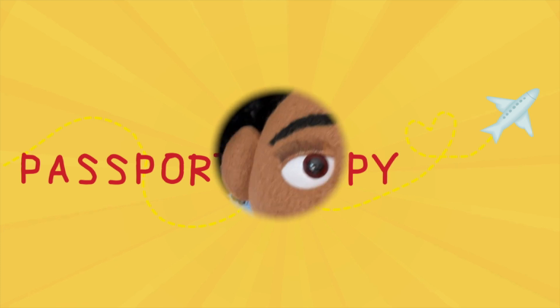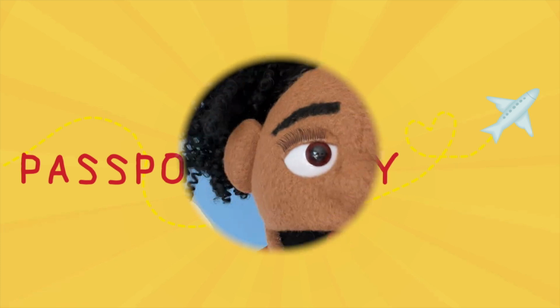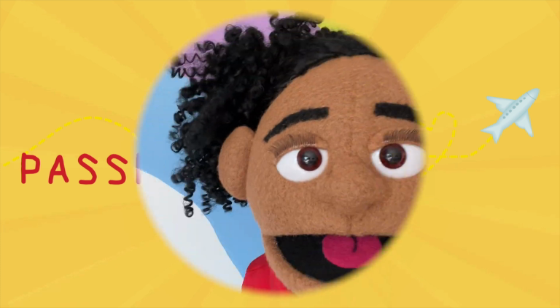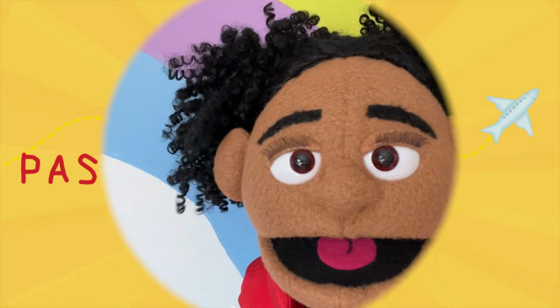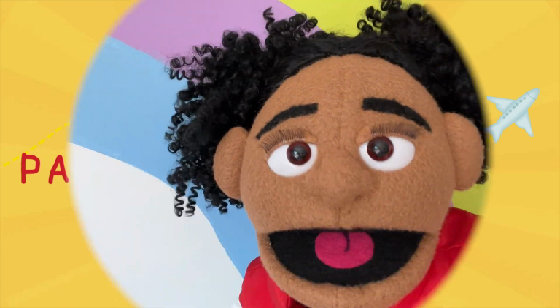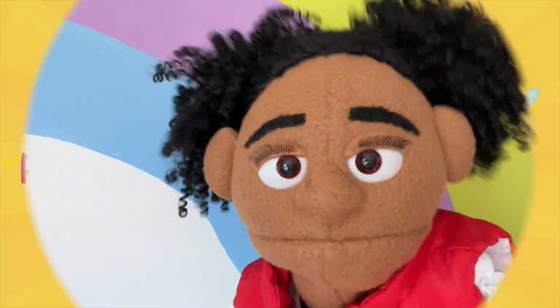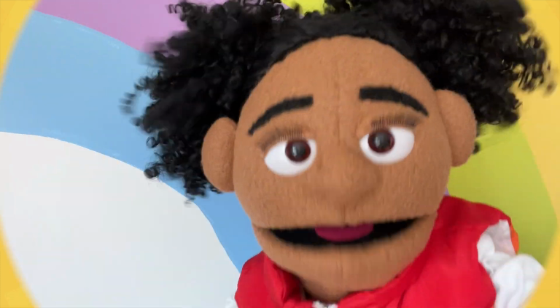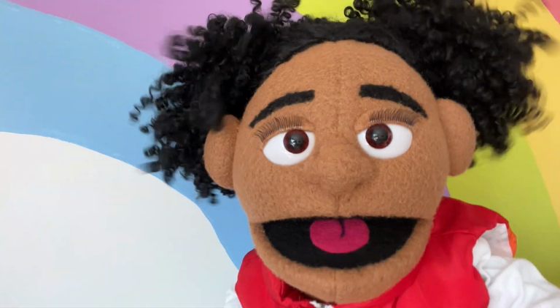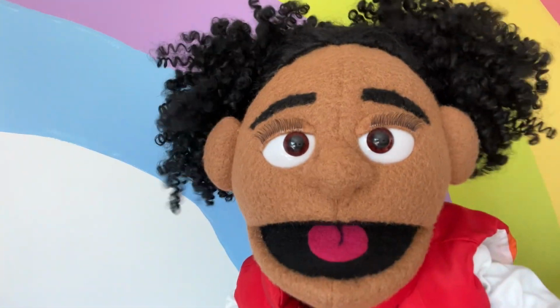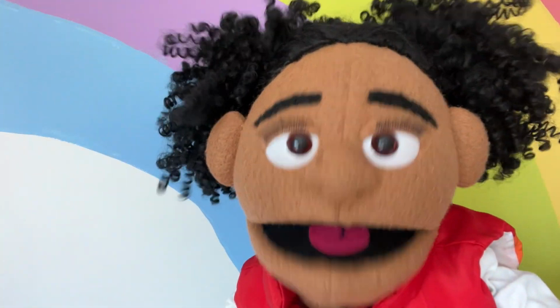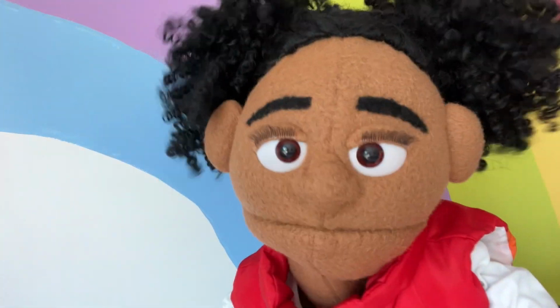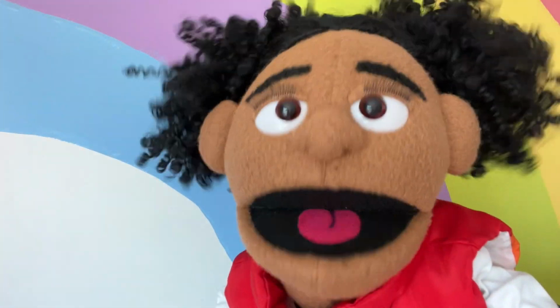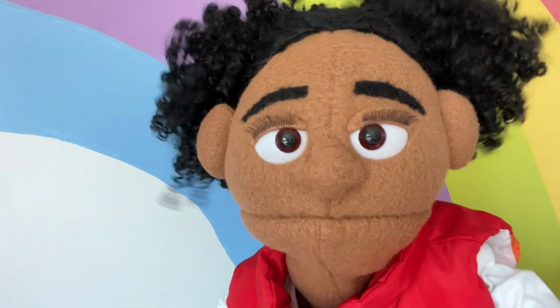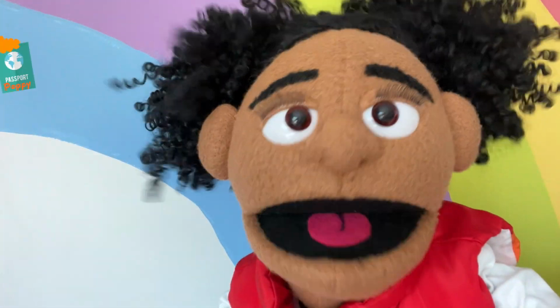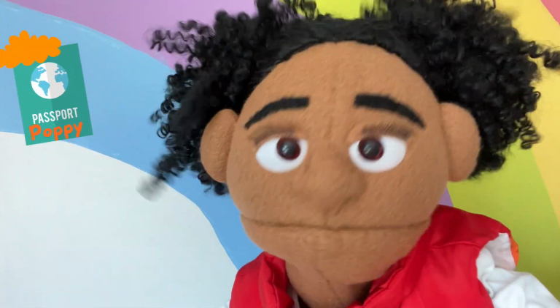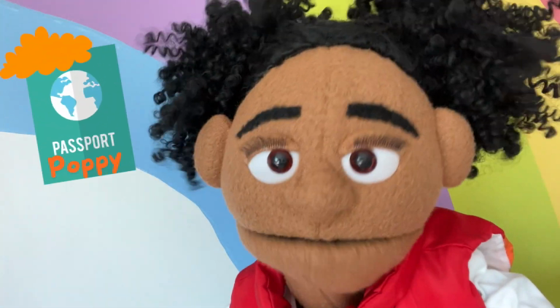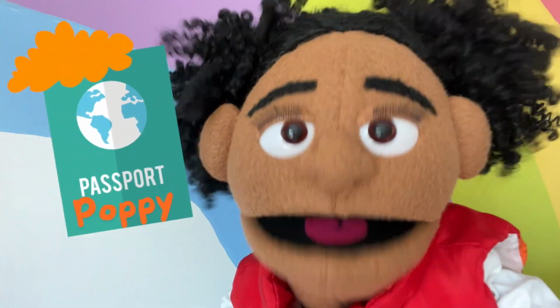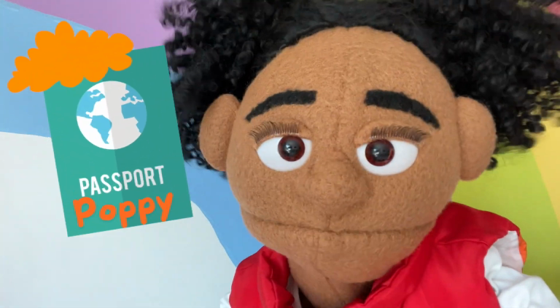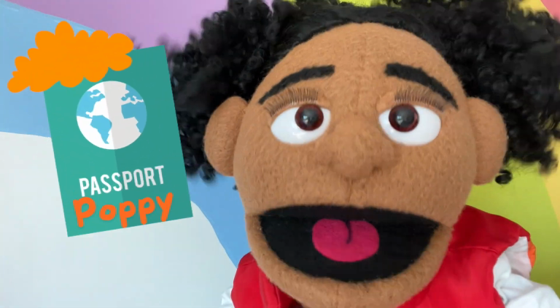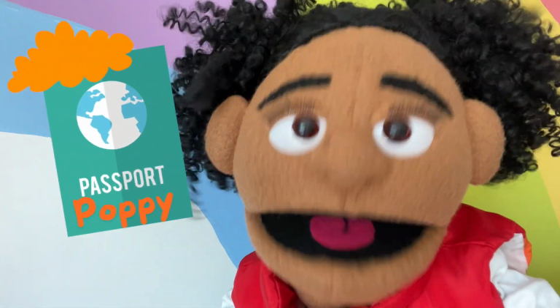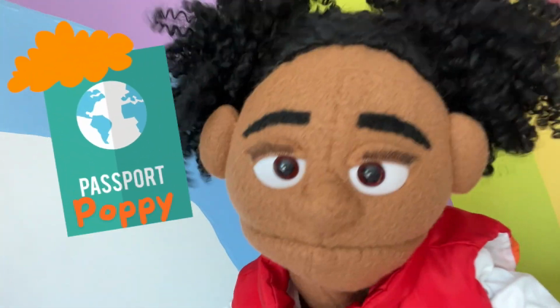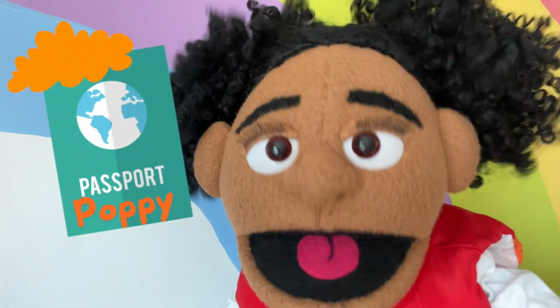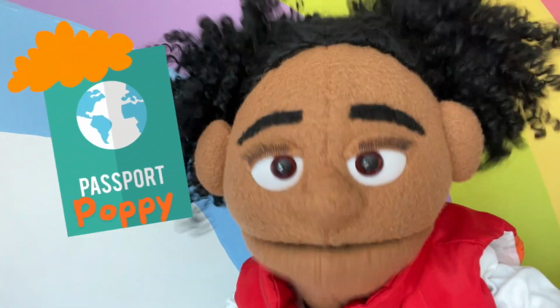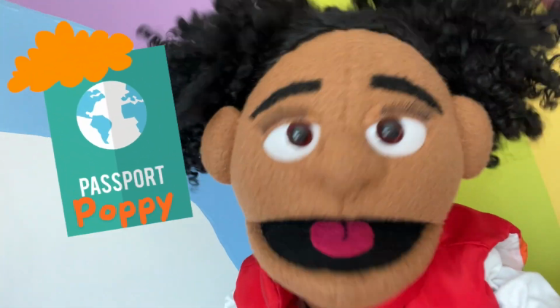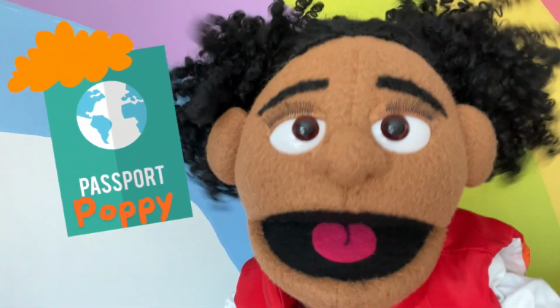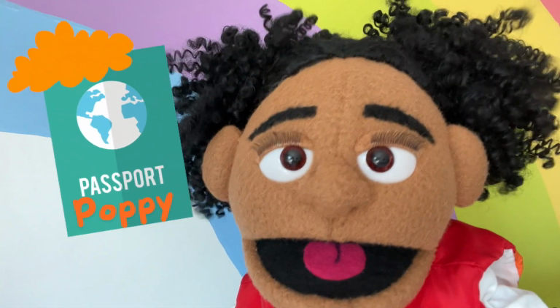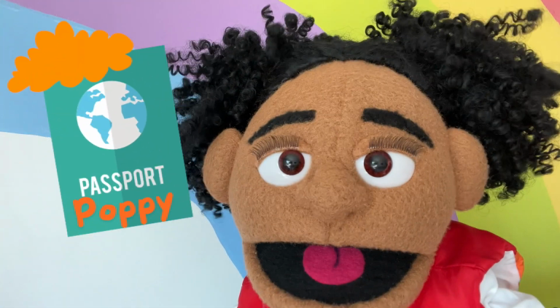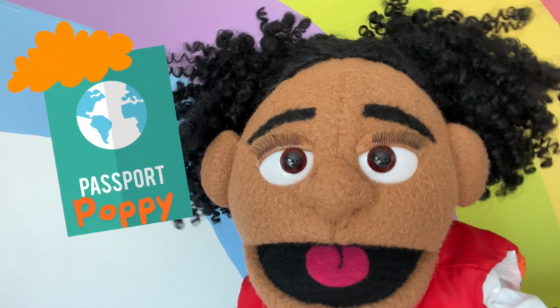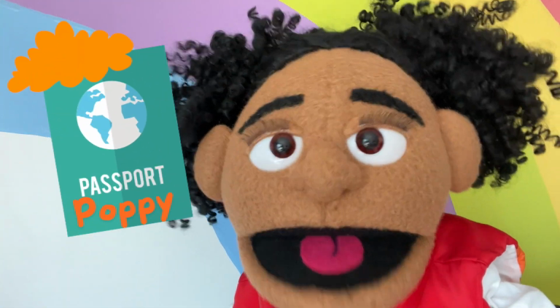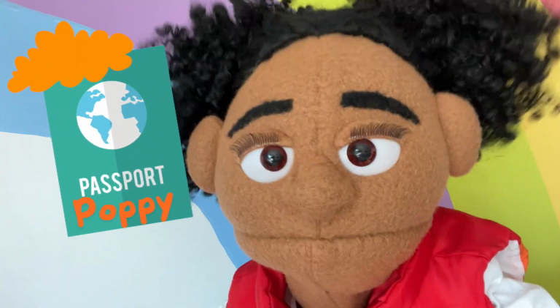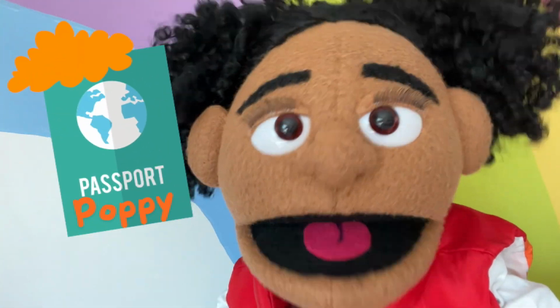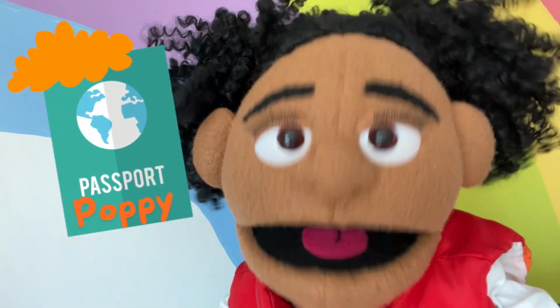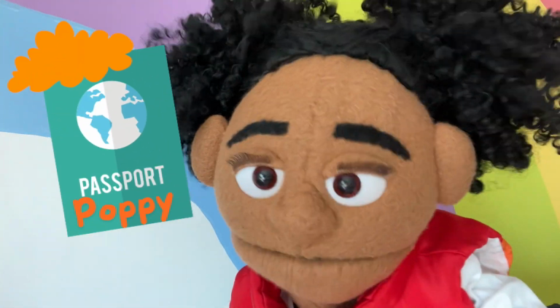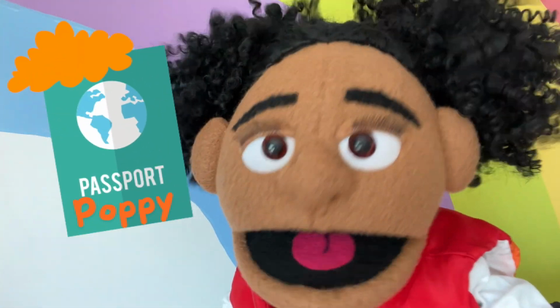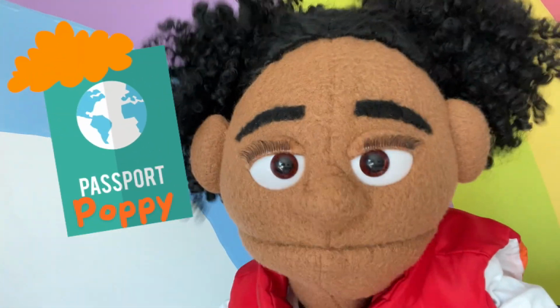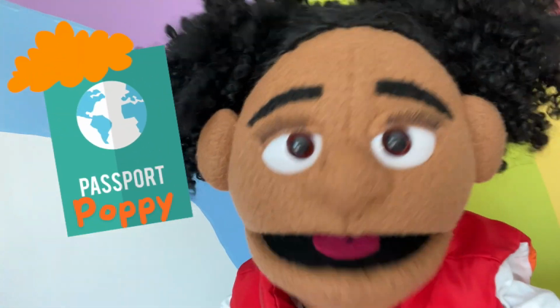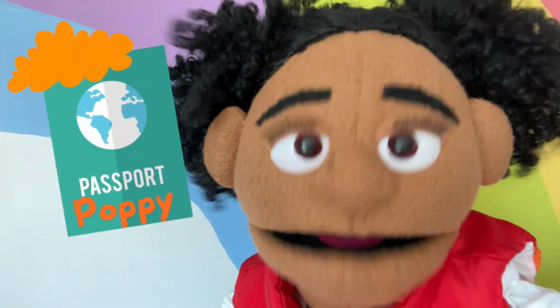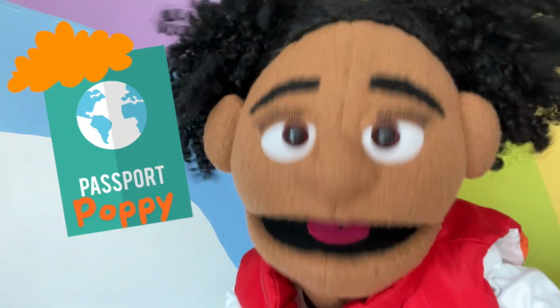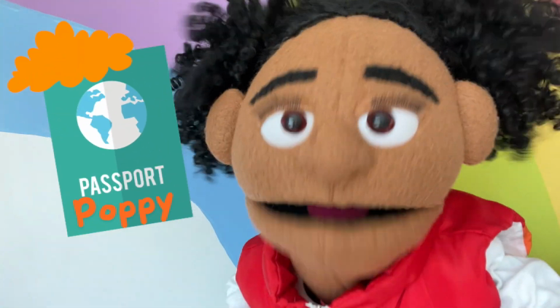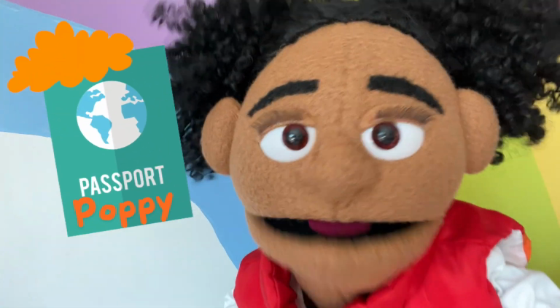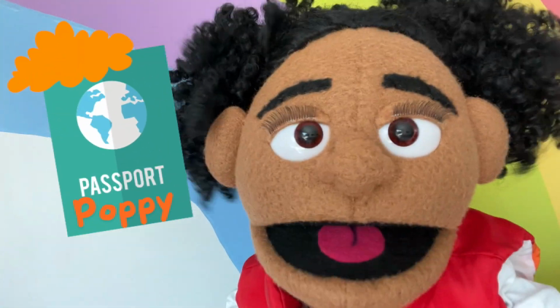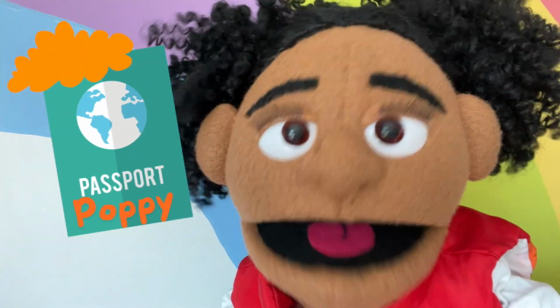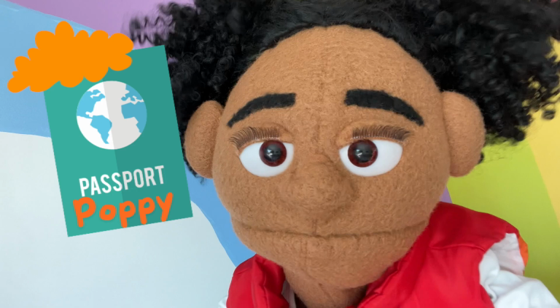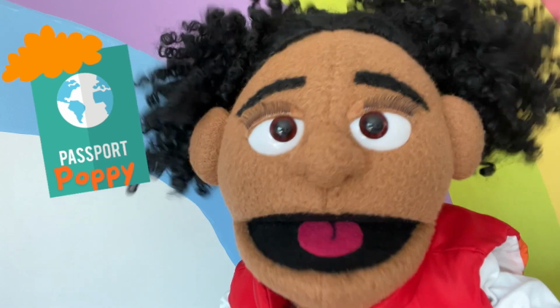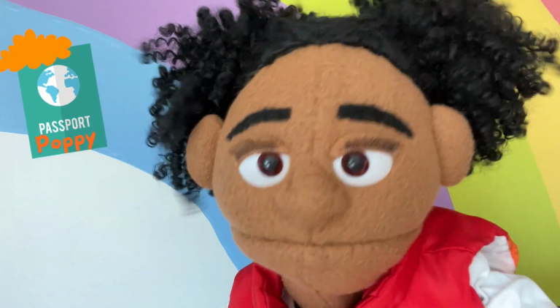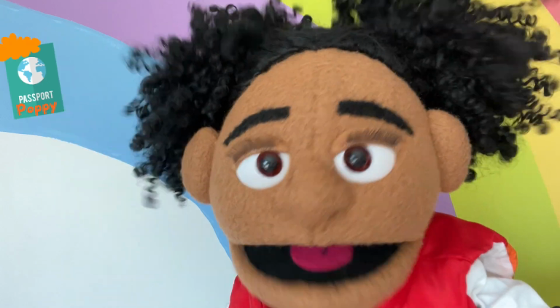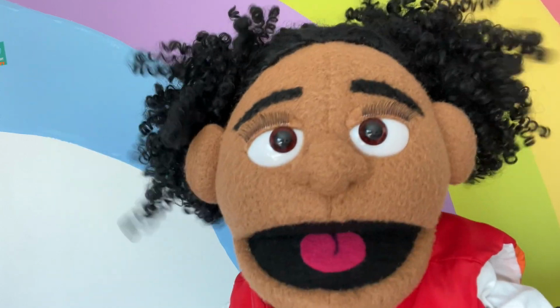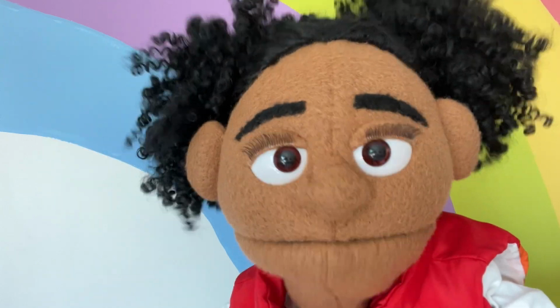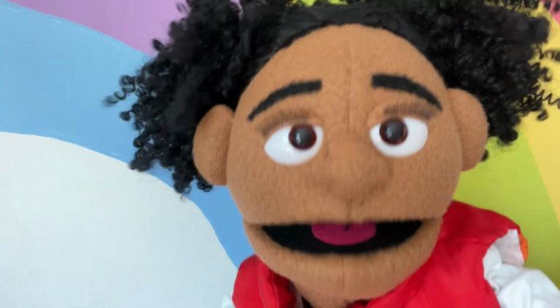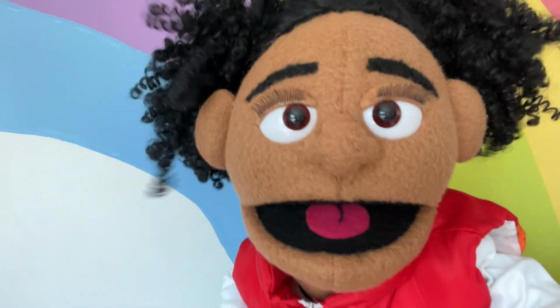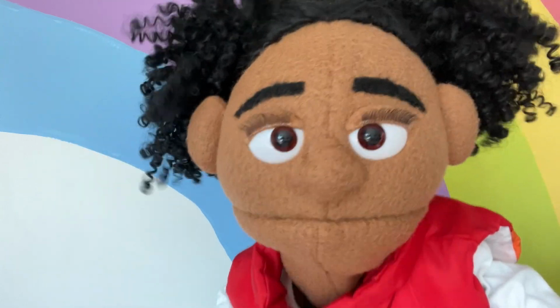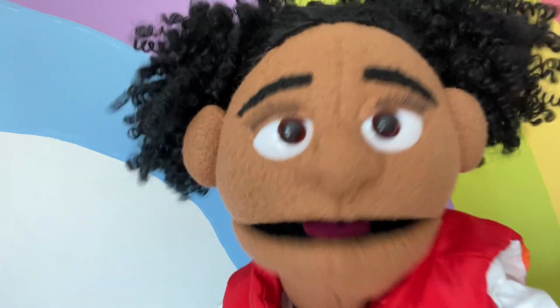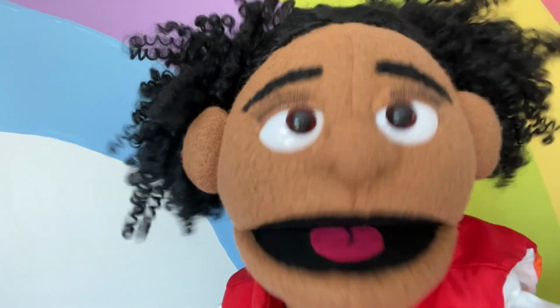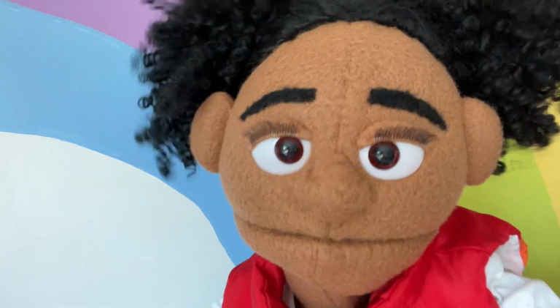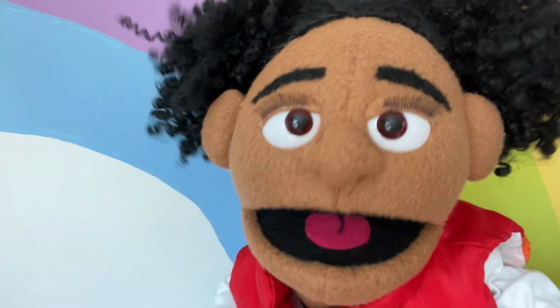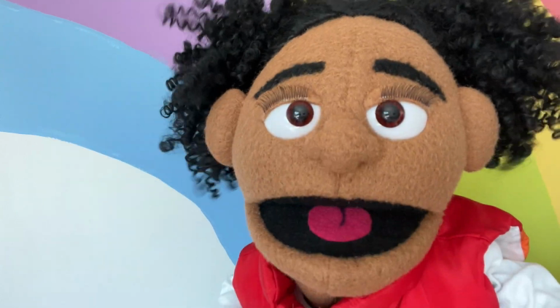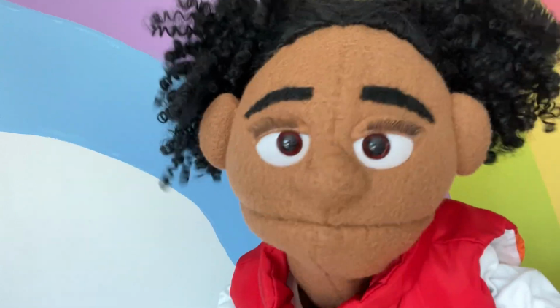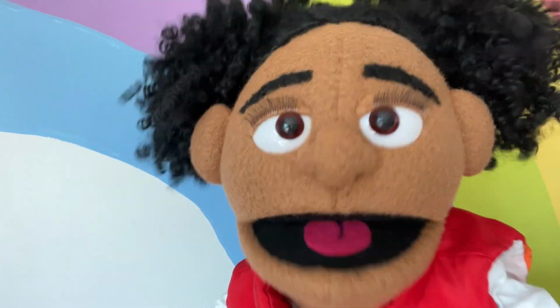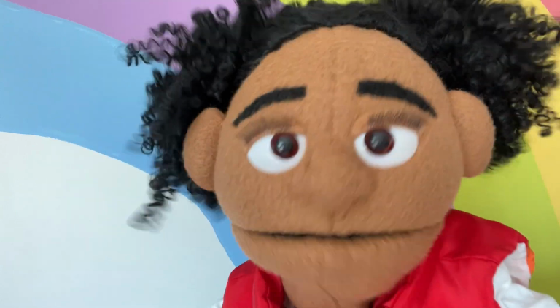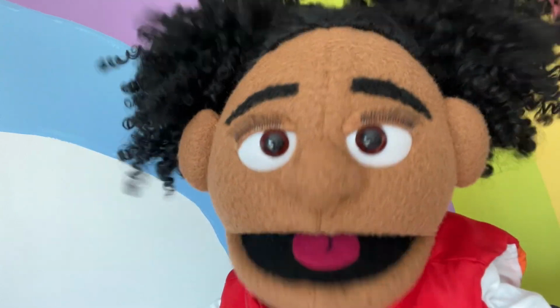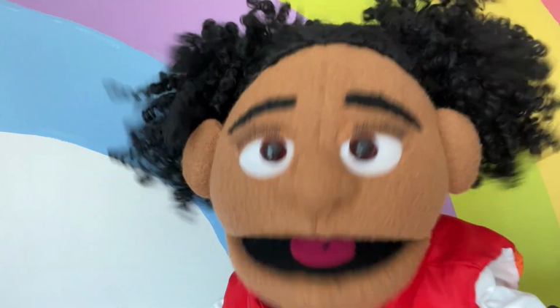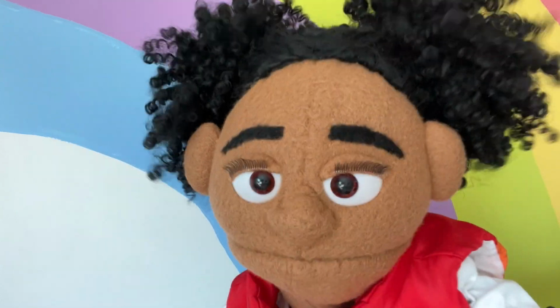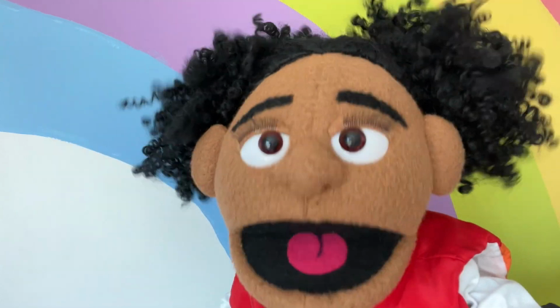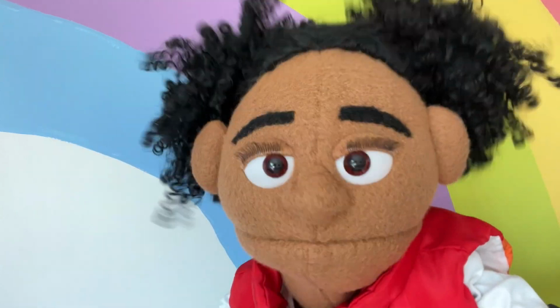Hi! It's me, Passport Puppy! Do you remember how much fun we had in Aruba?